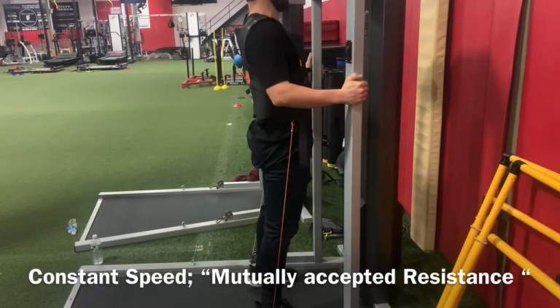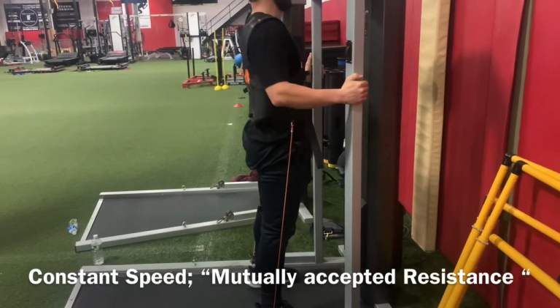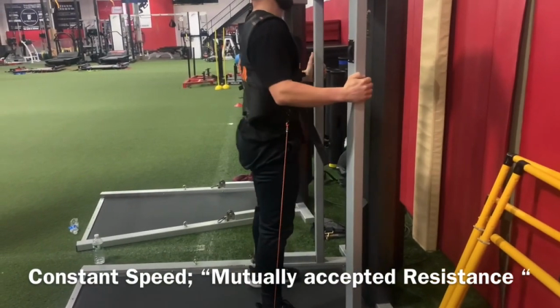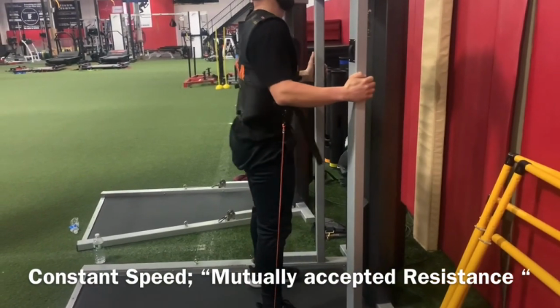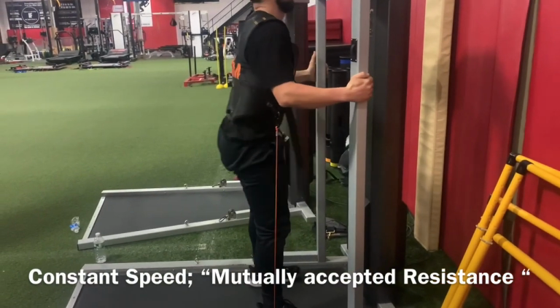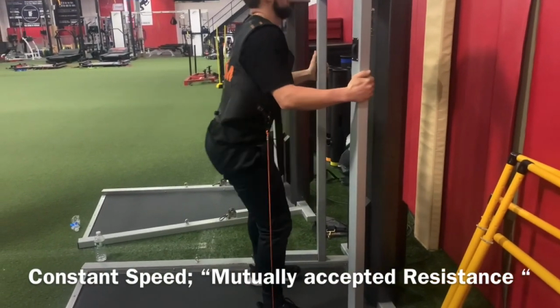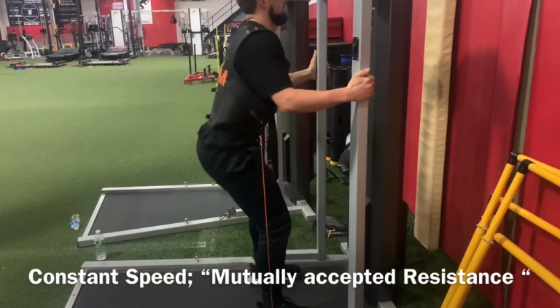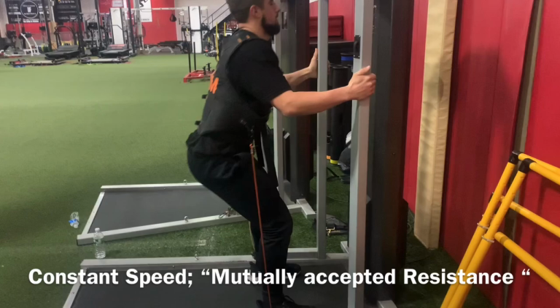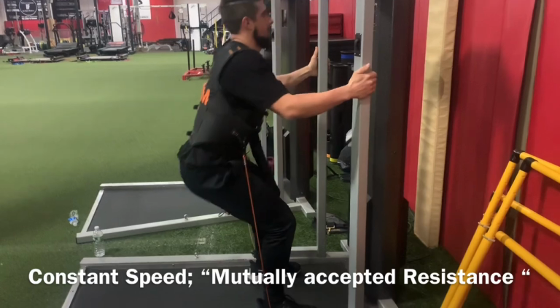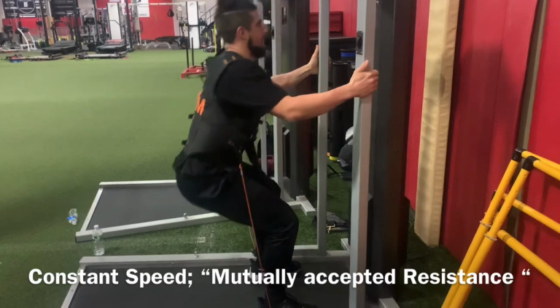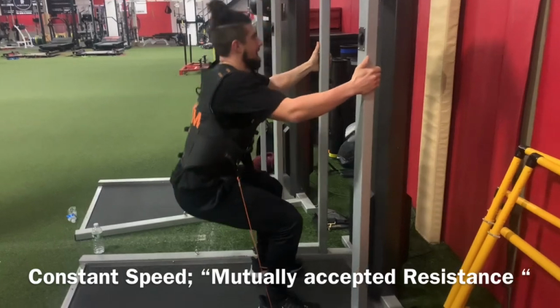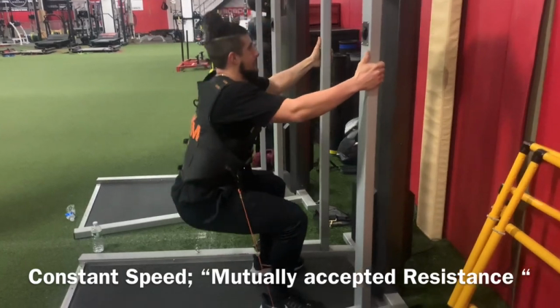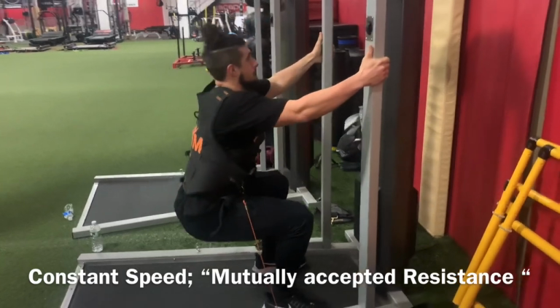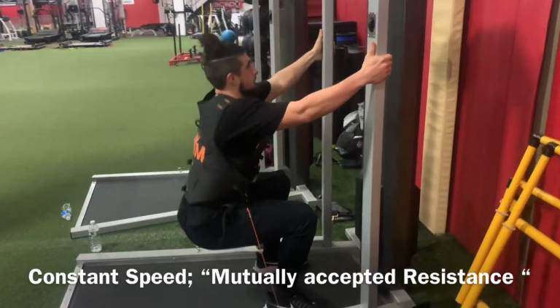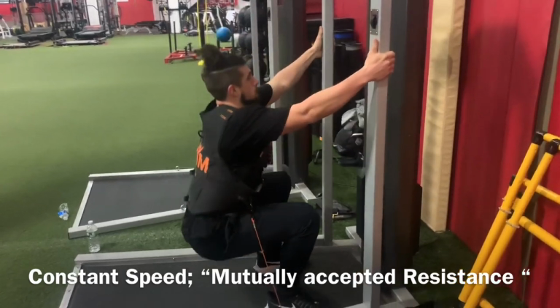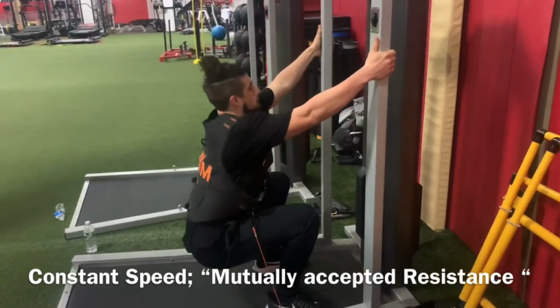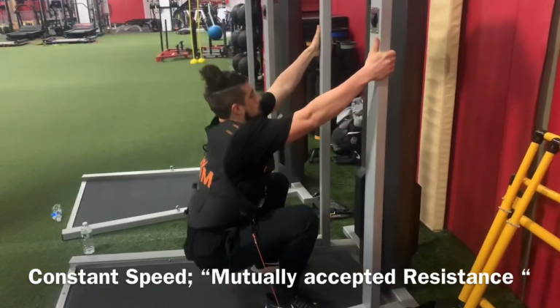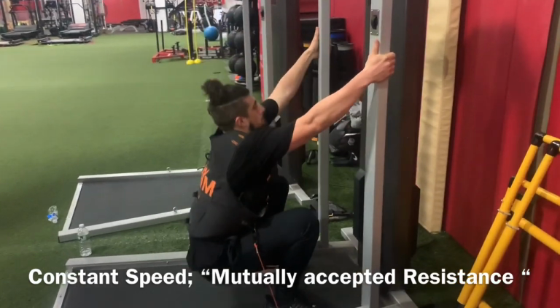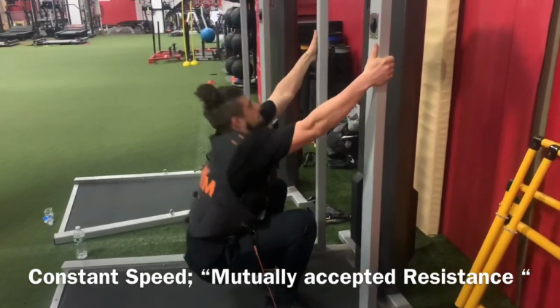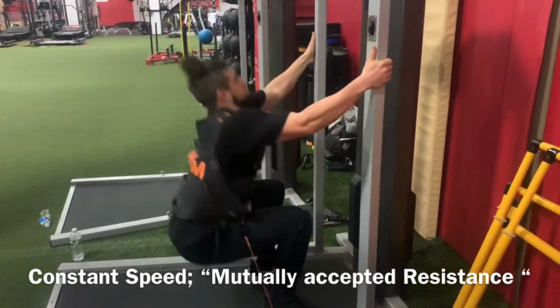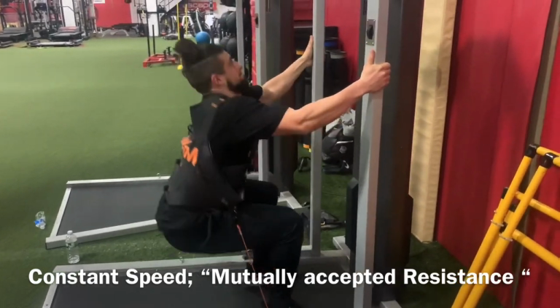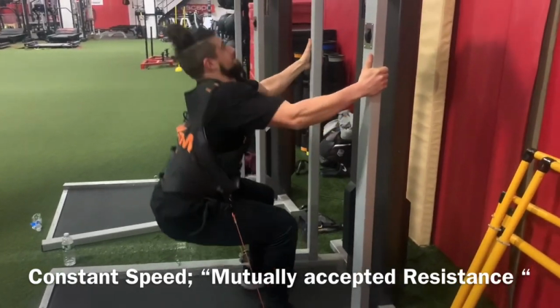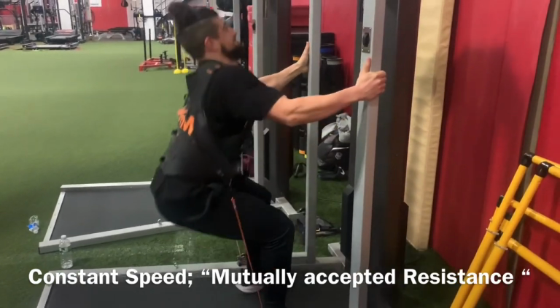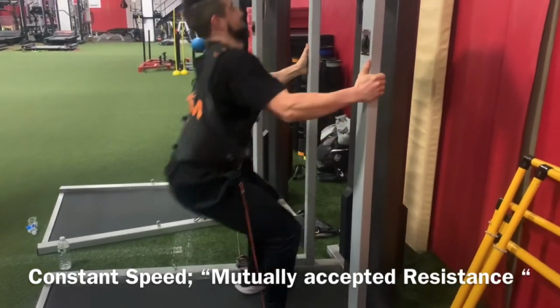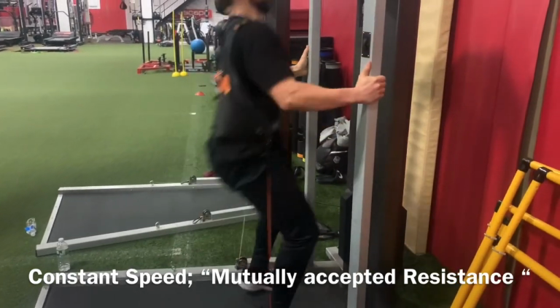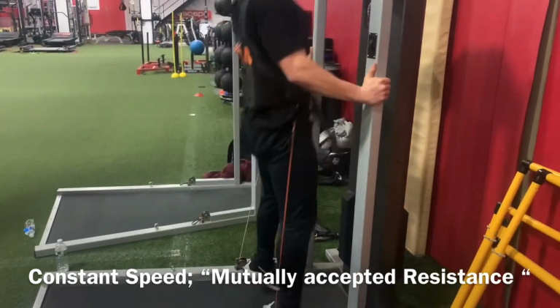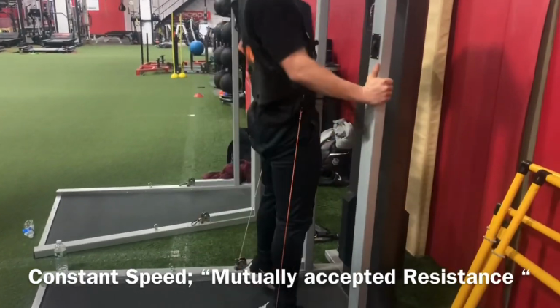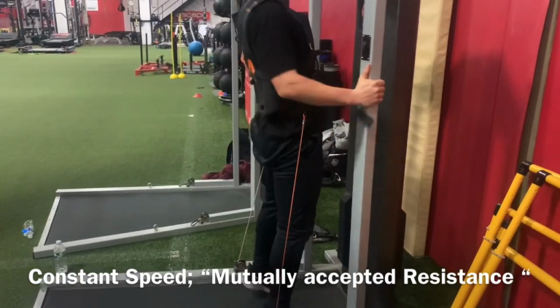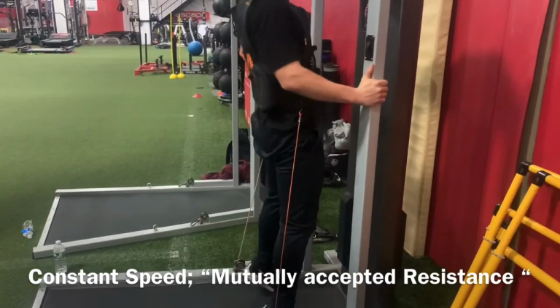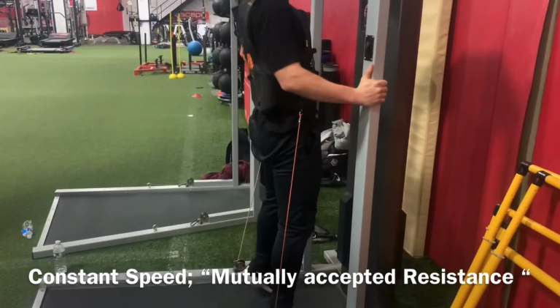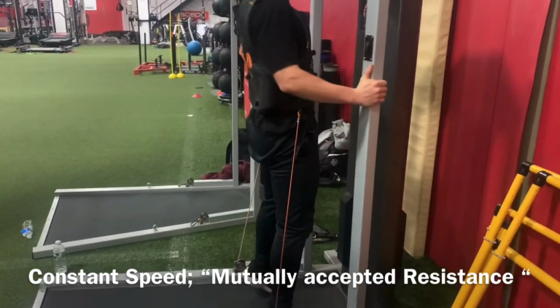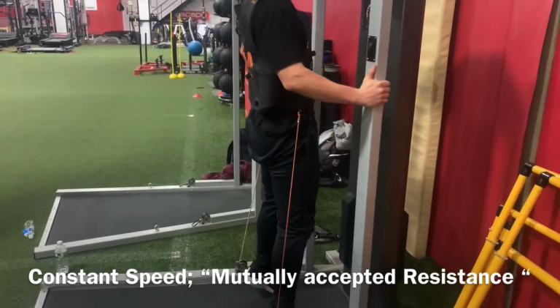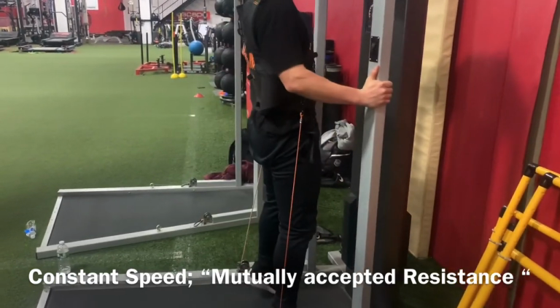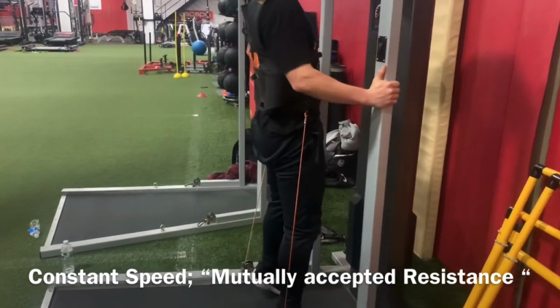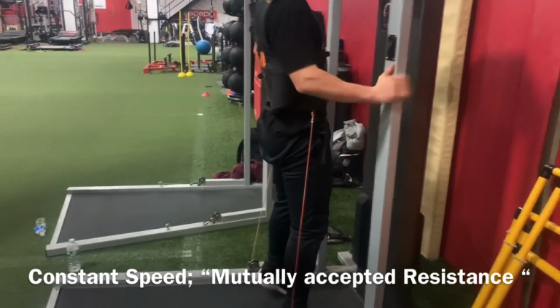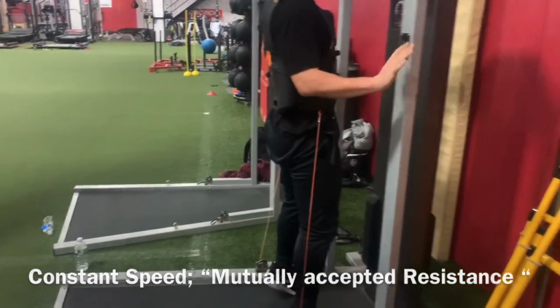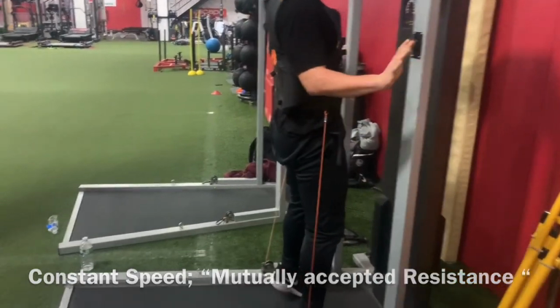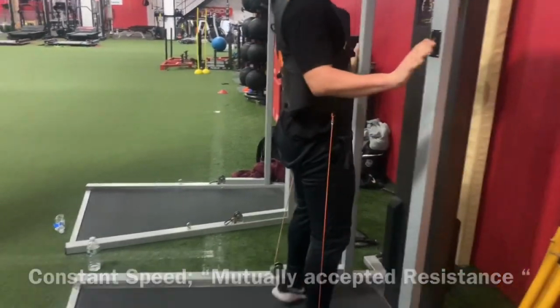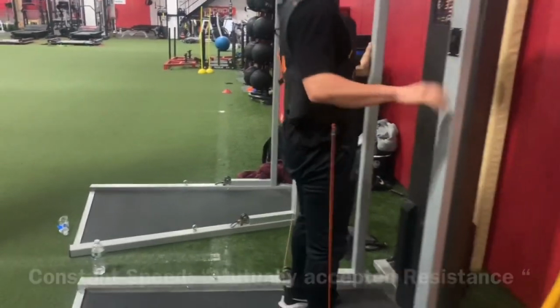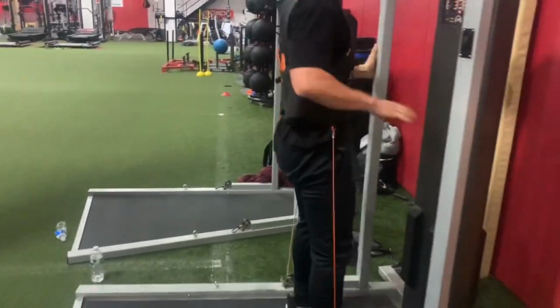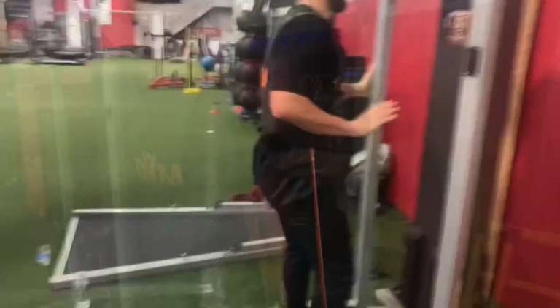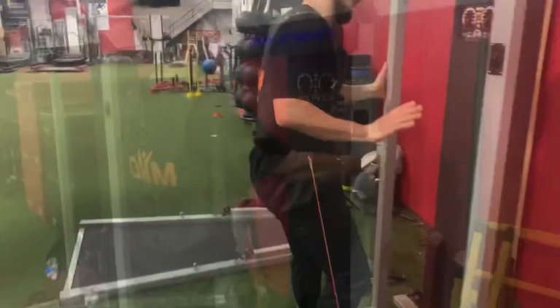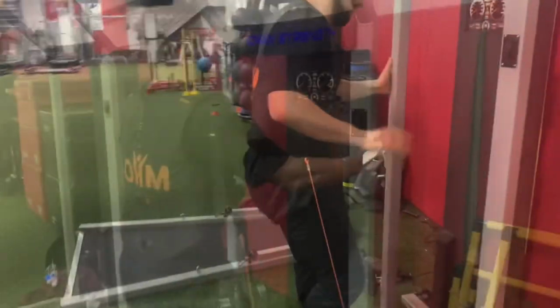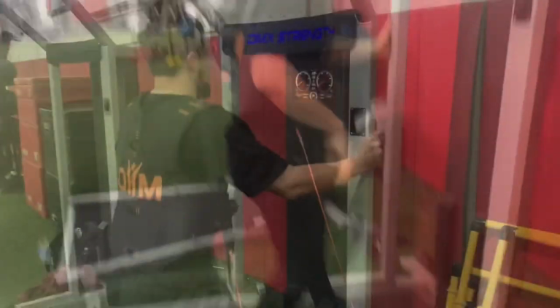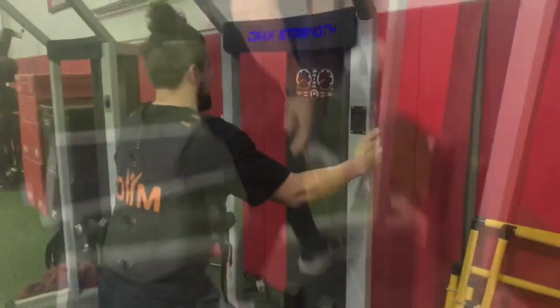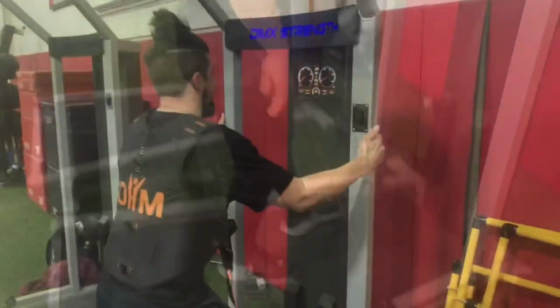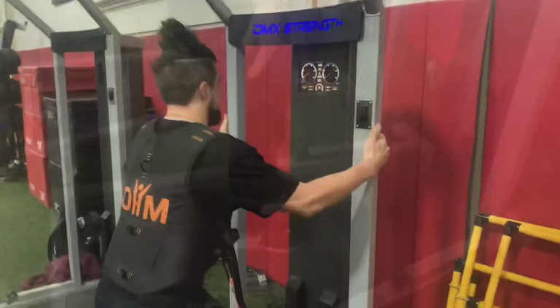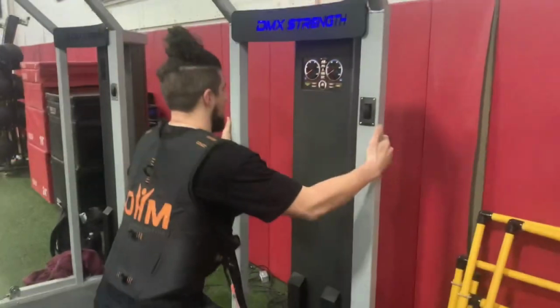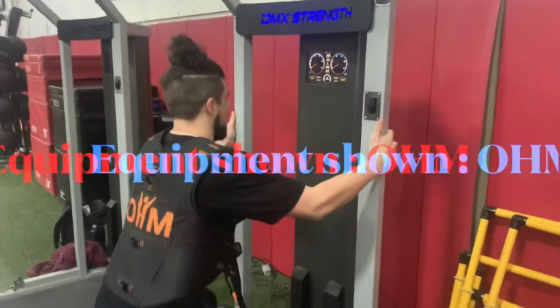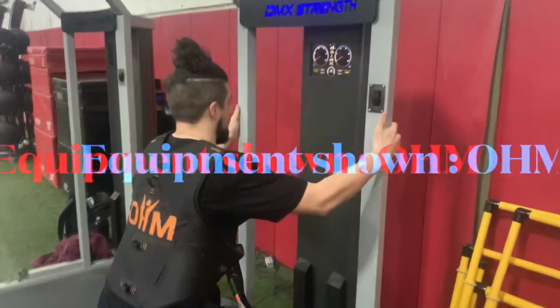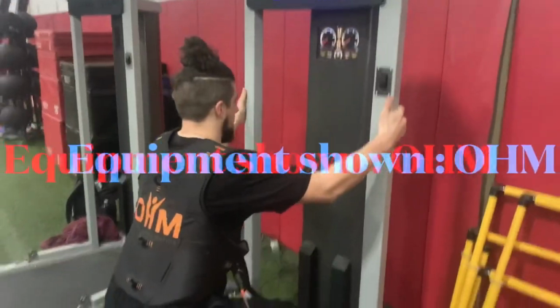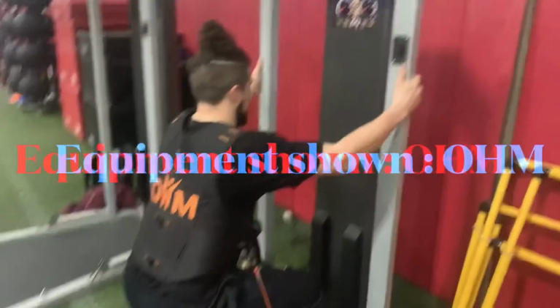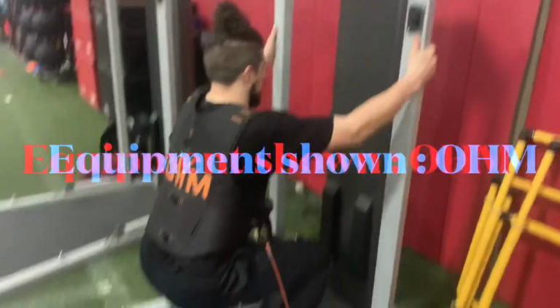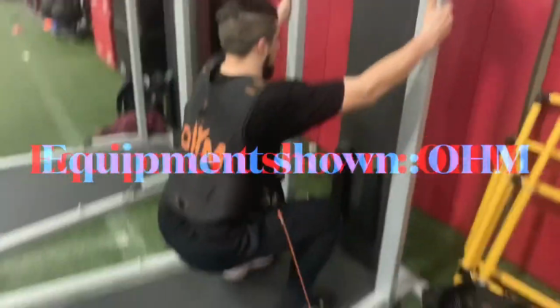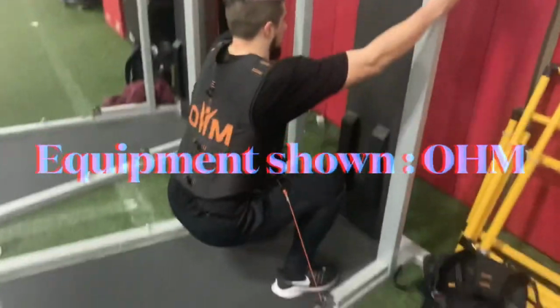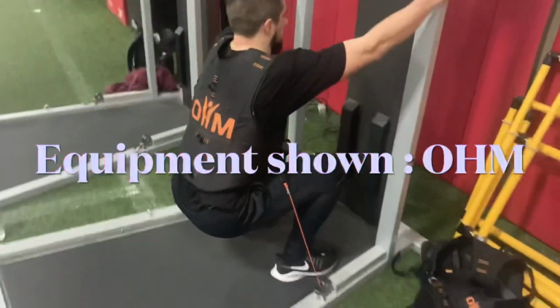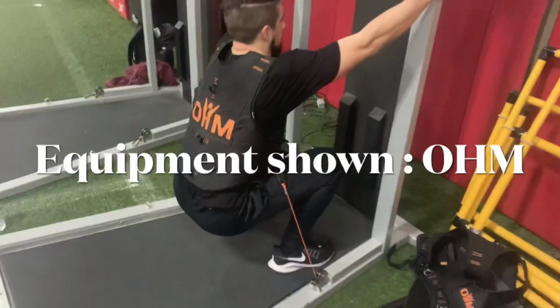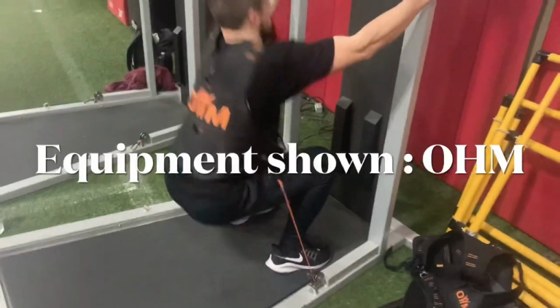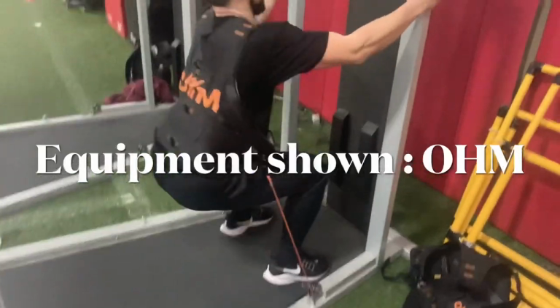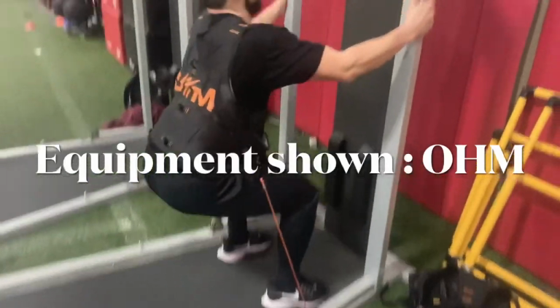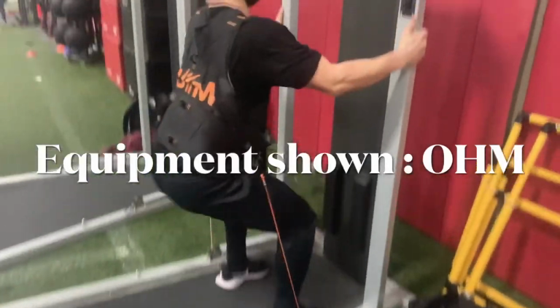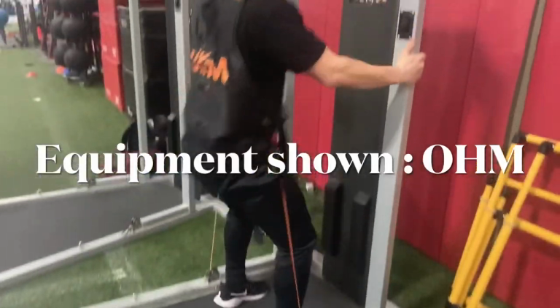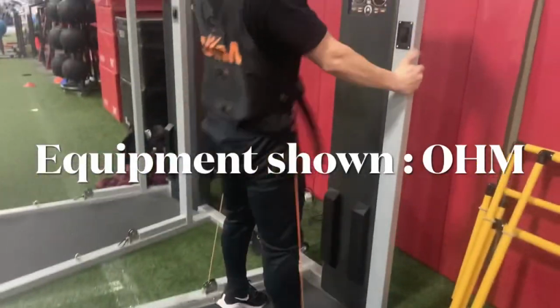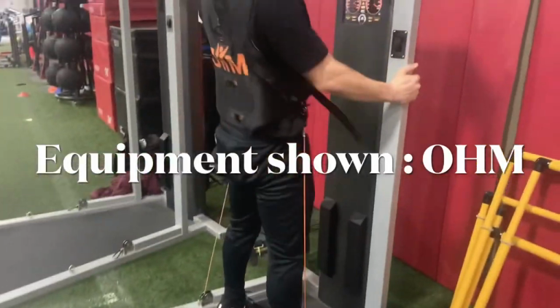This style of training has personally helped me achieve 26 feet in the long jump and has been a staple within my training for years now.